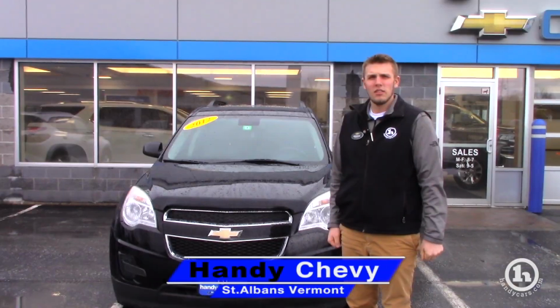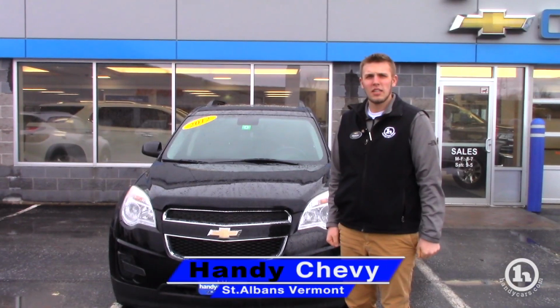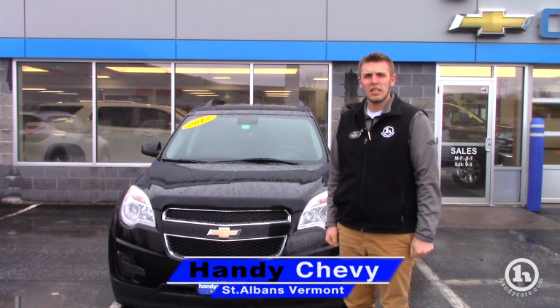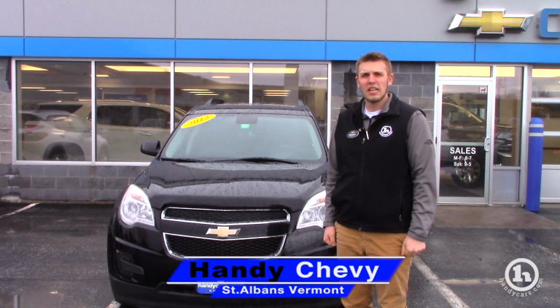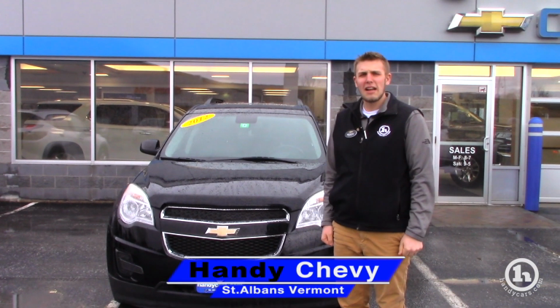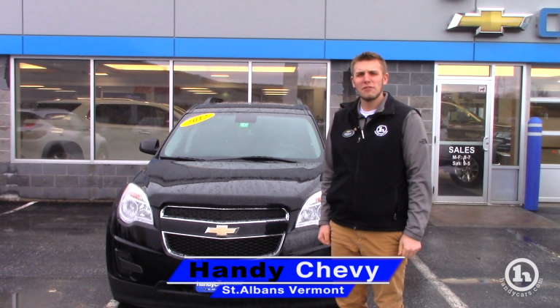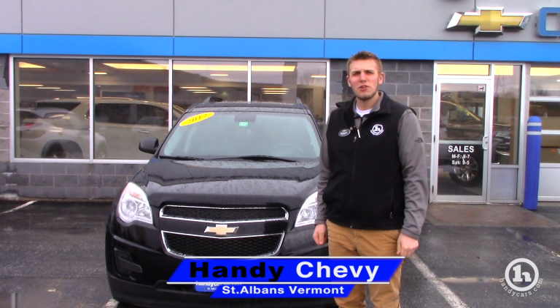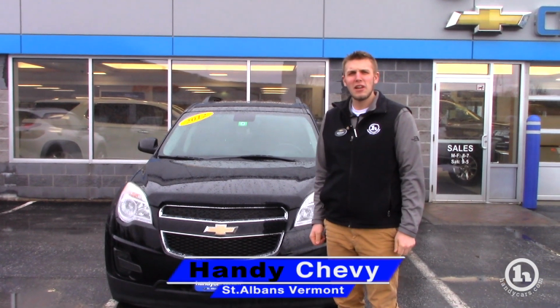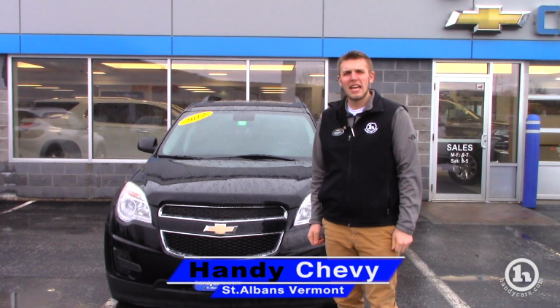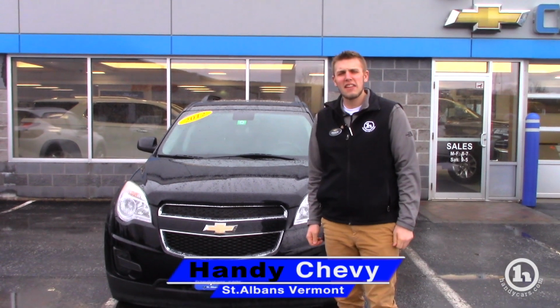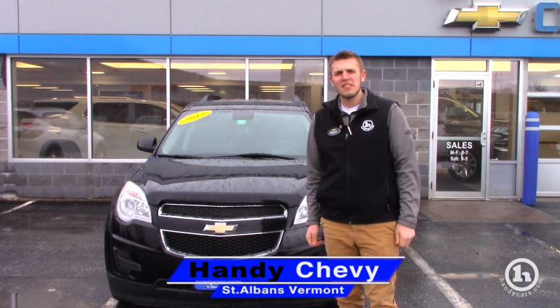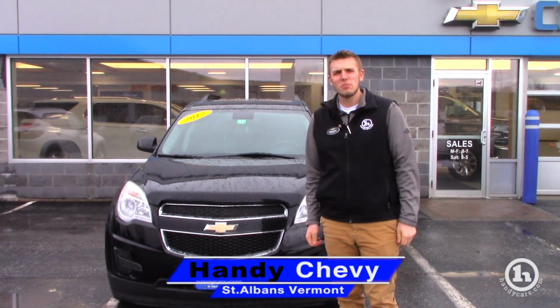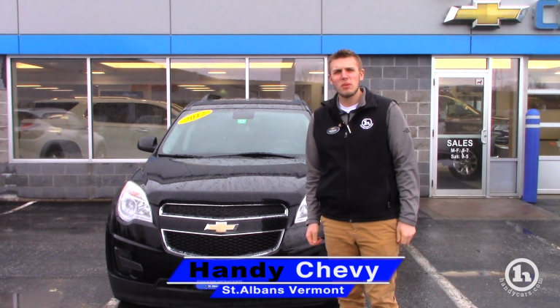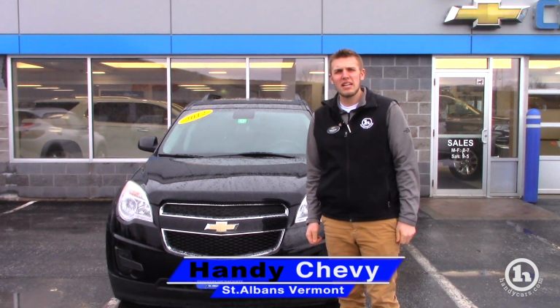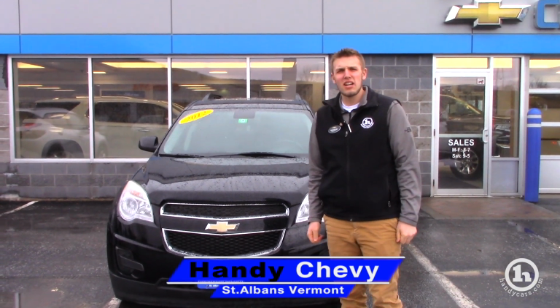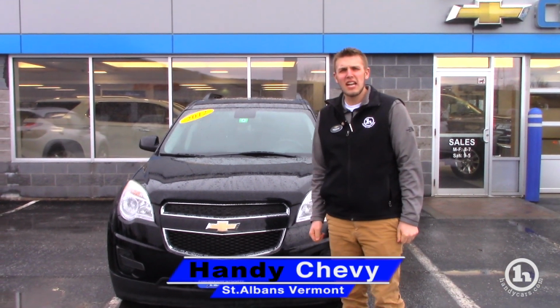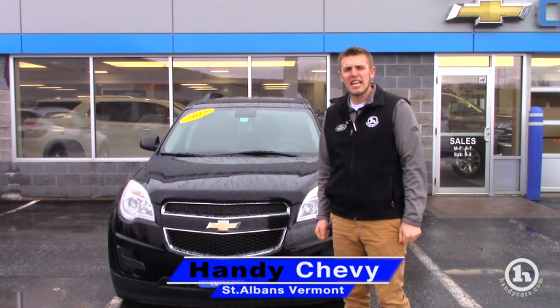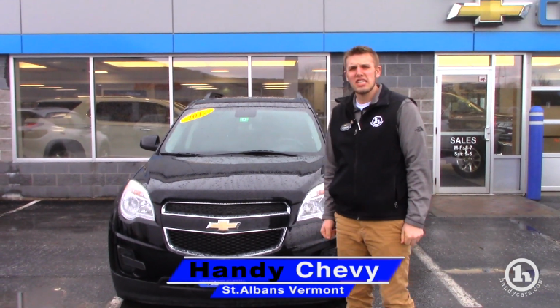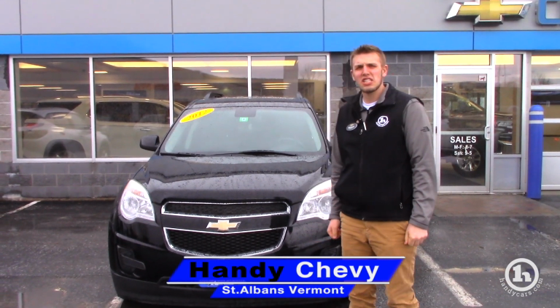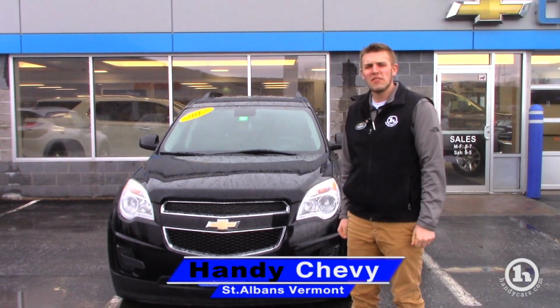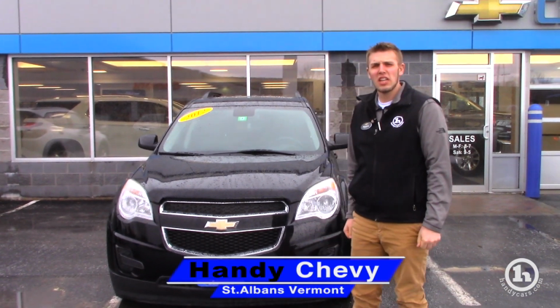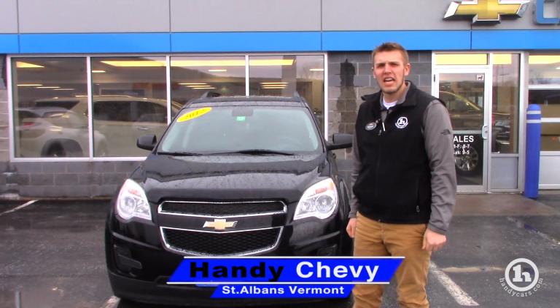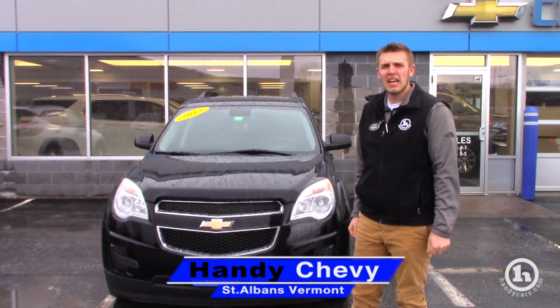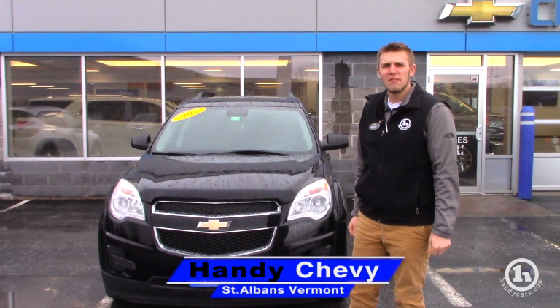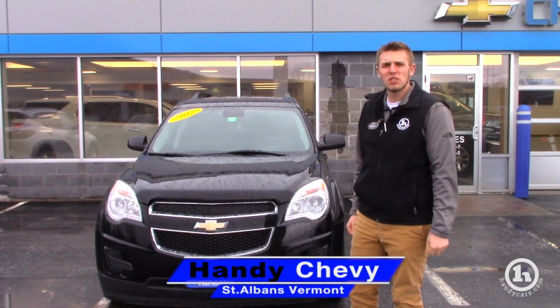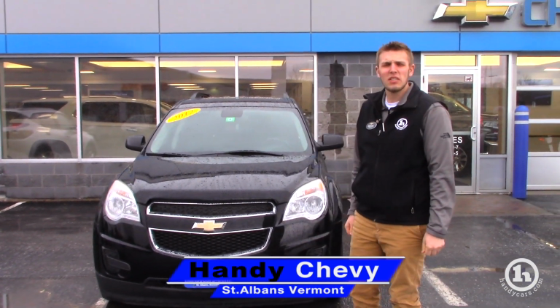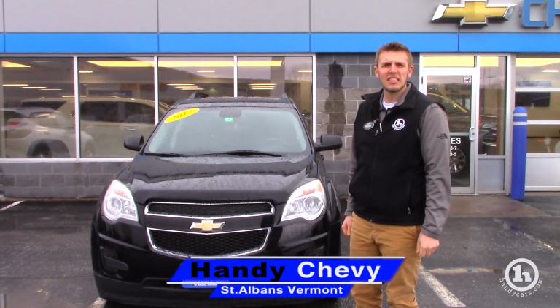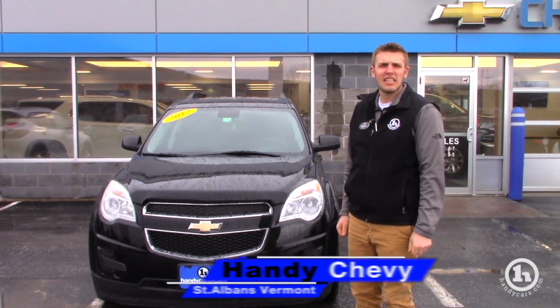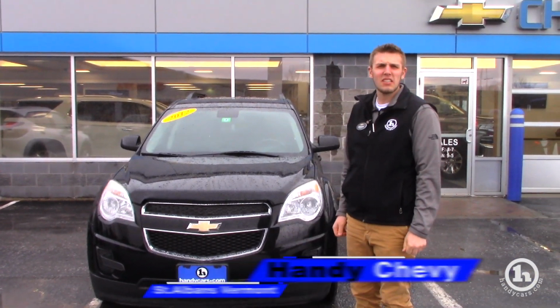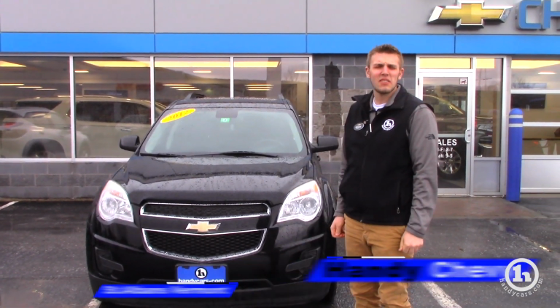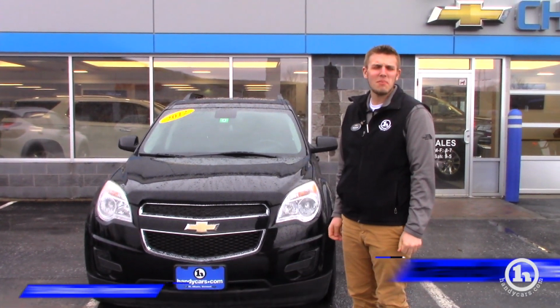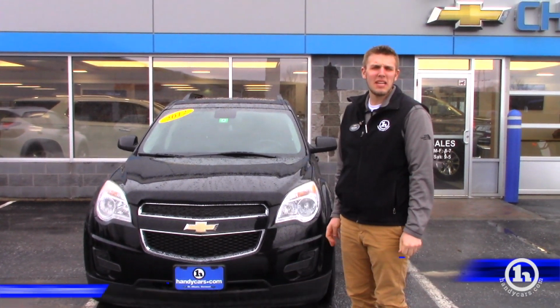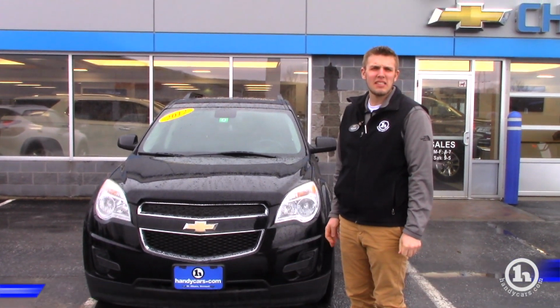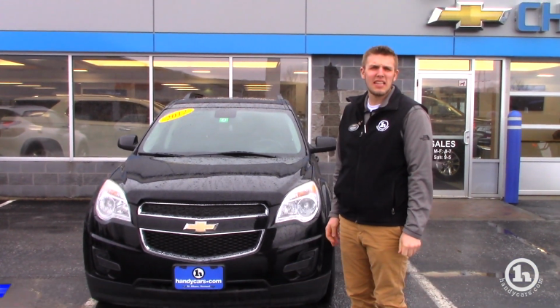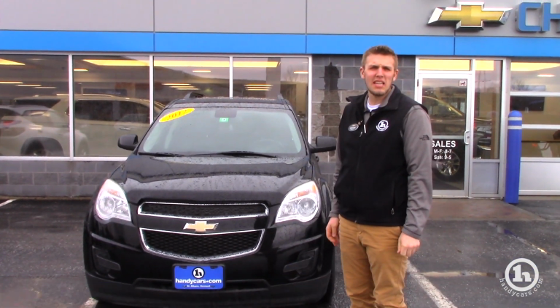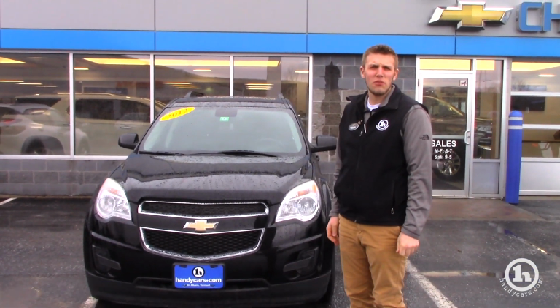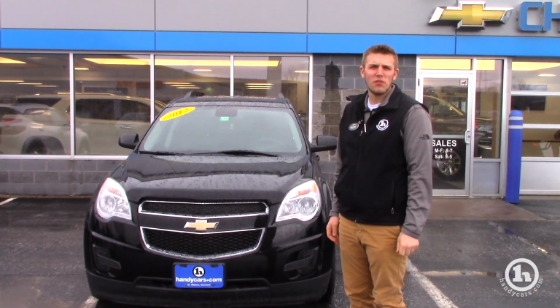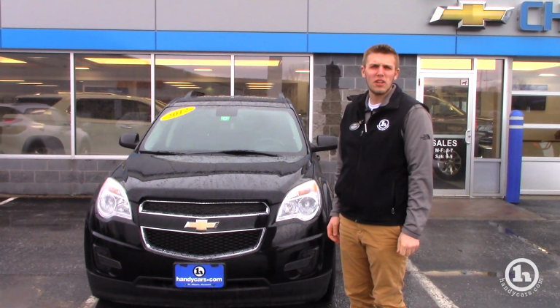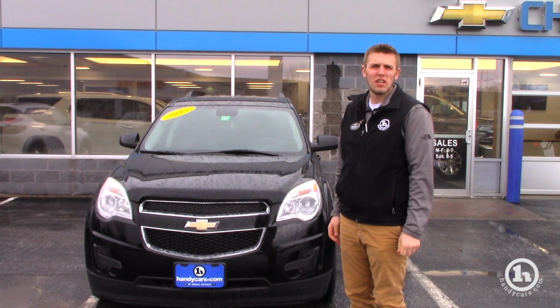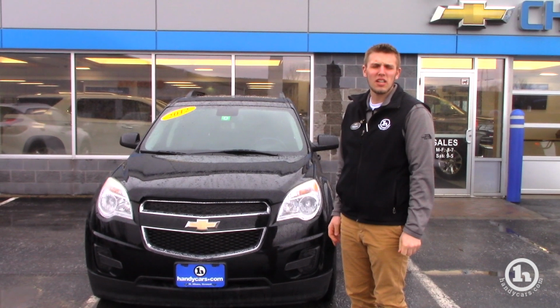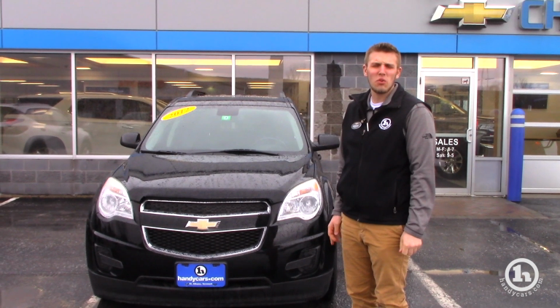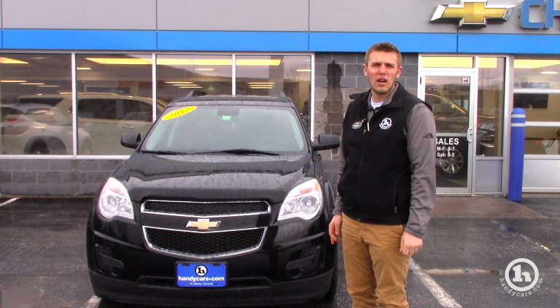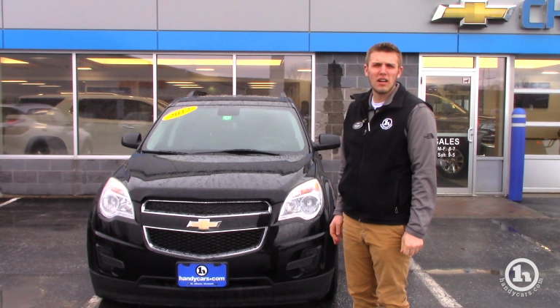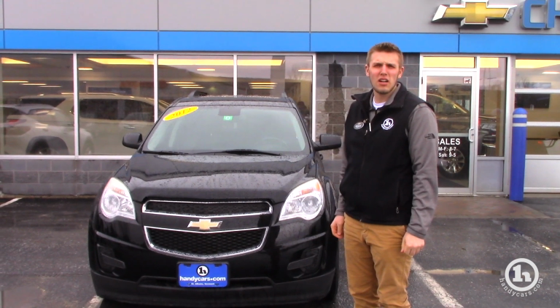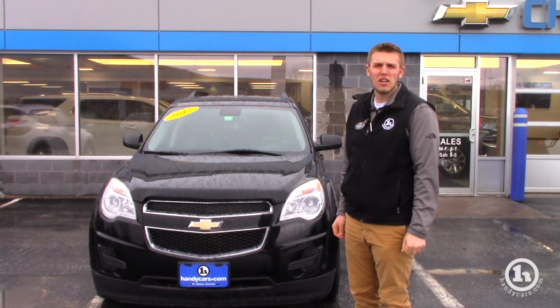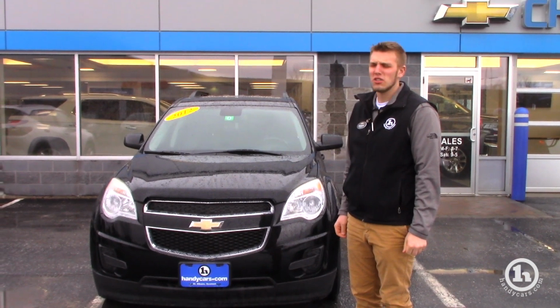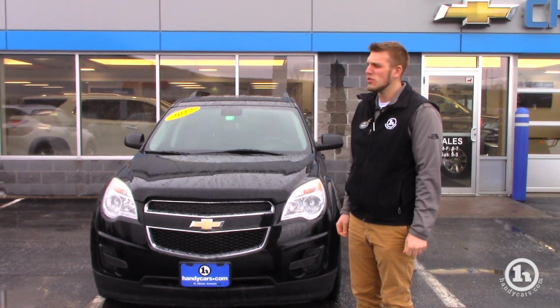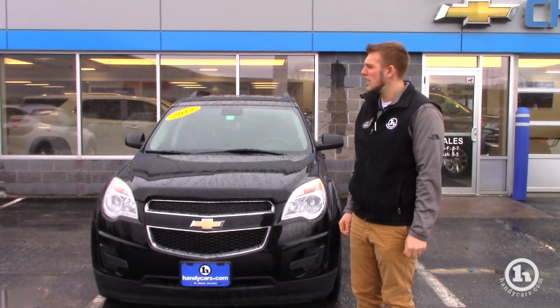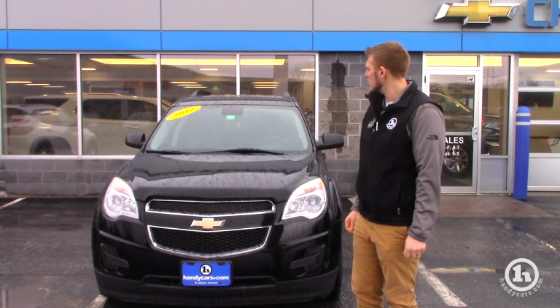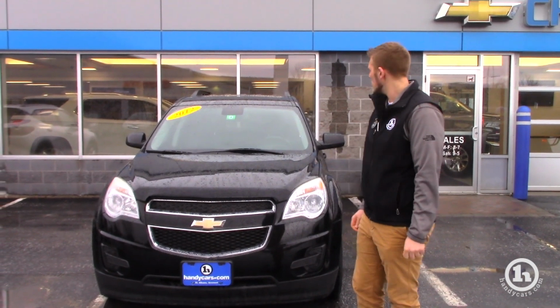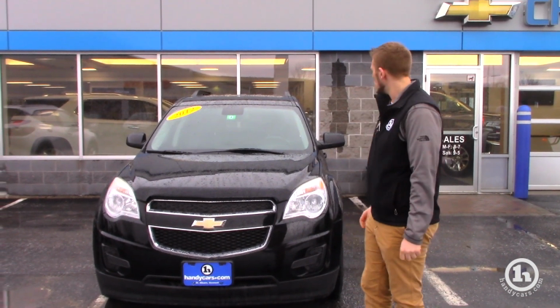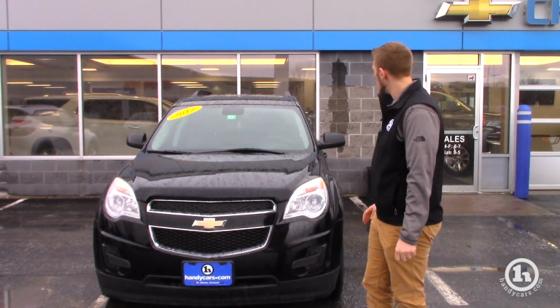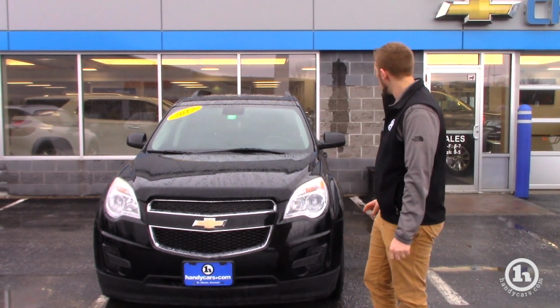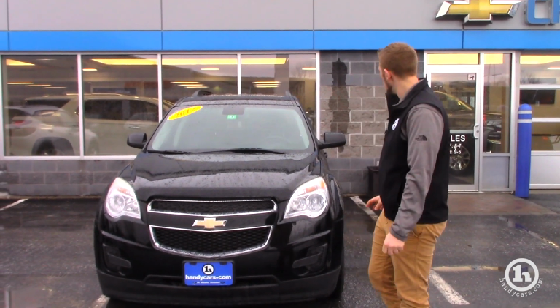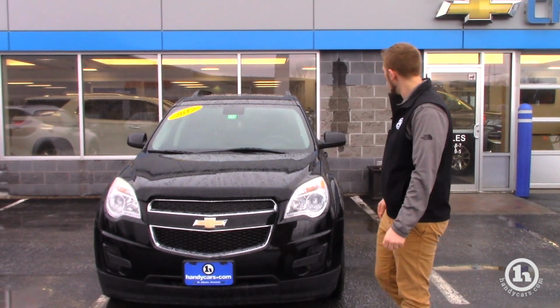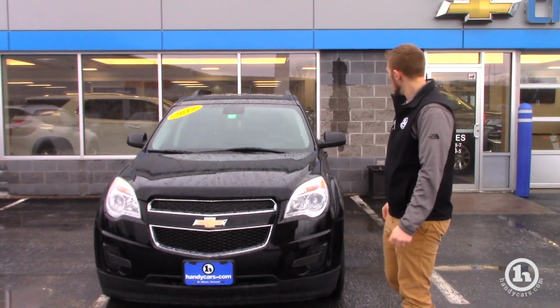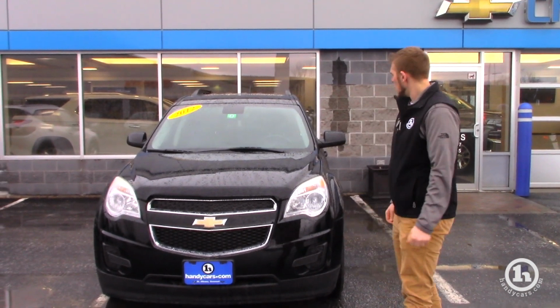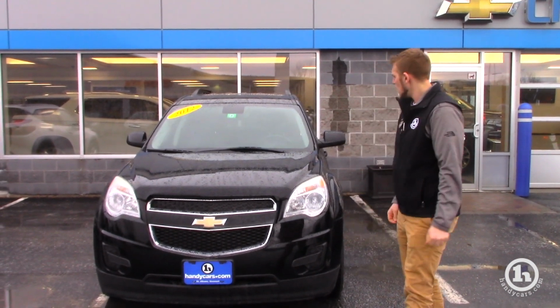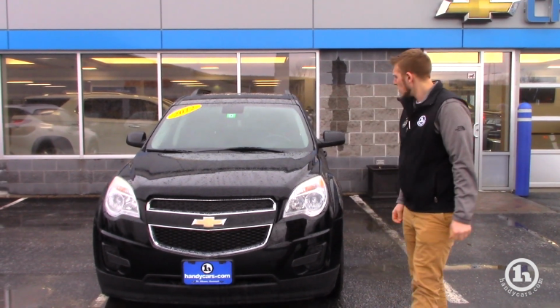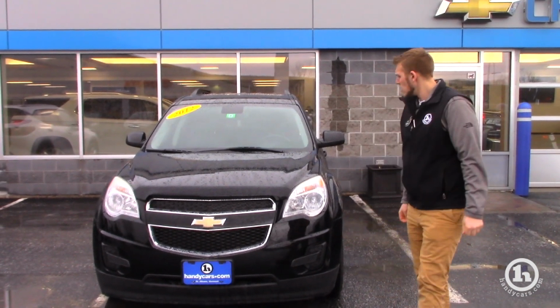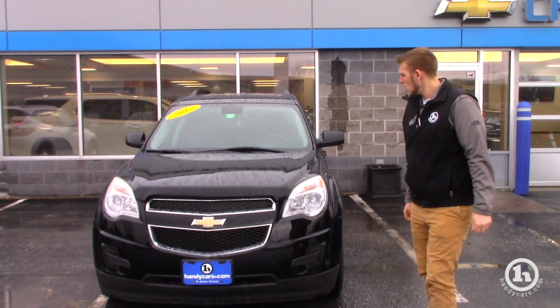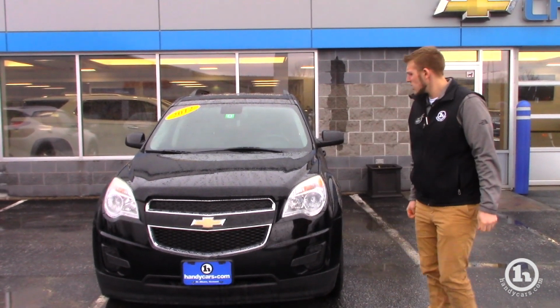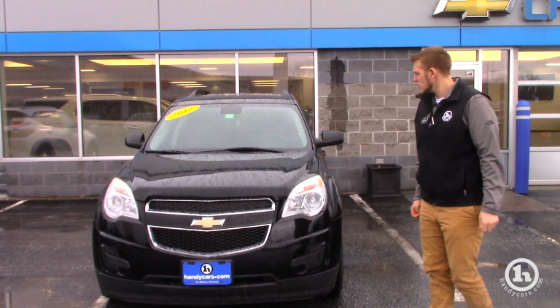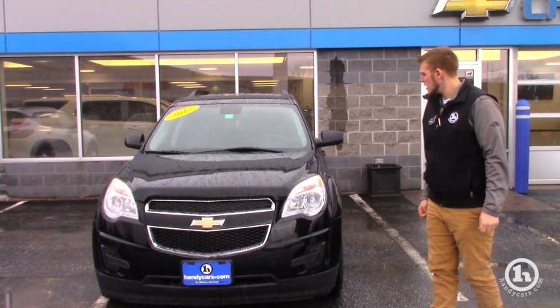Good afternoon, Hannah. This is Brendan here at Handy Chevrolet. First, I'd like to take a minute — thank you for inquiring on our 2012 Equinox here.